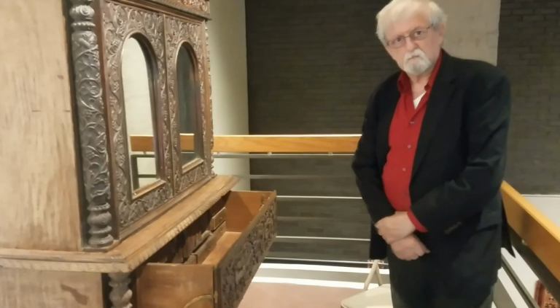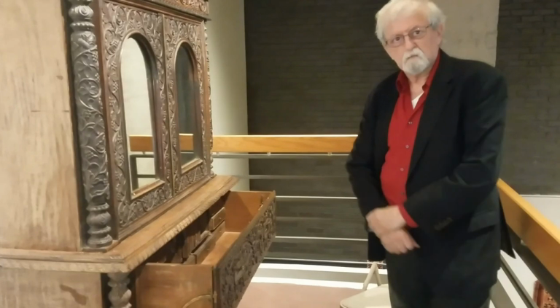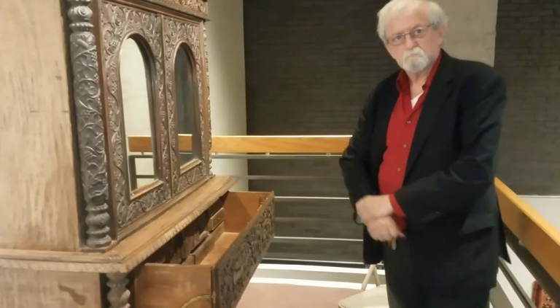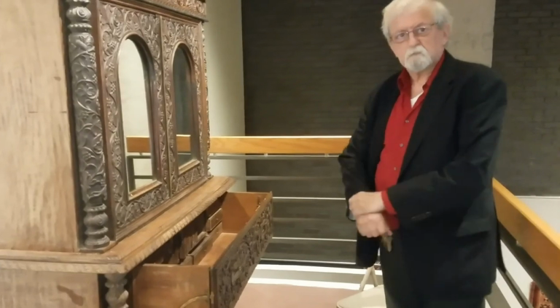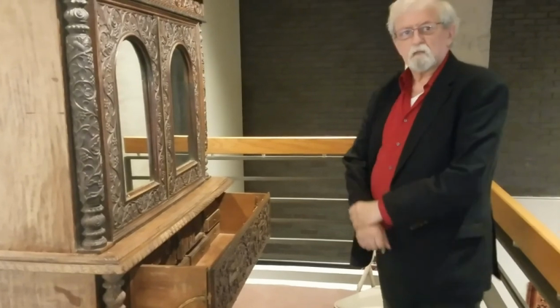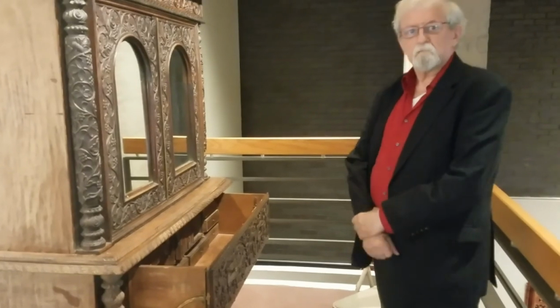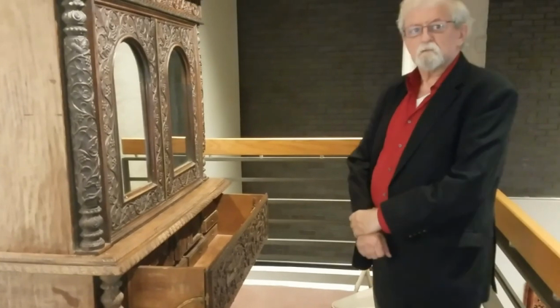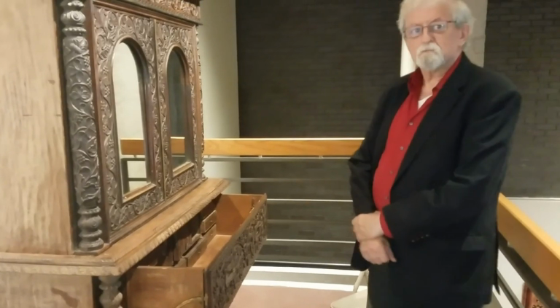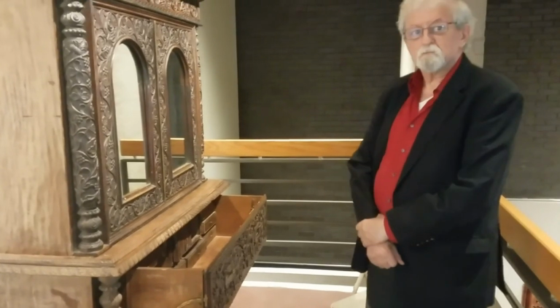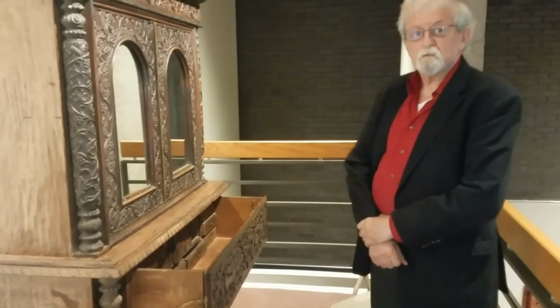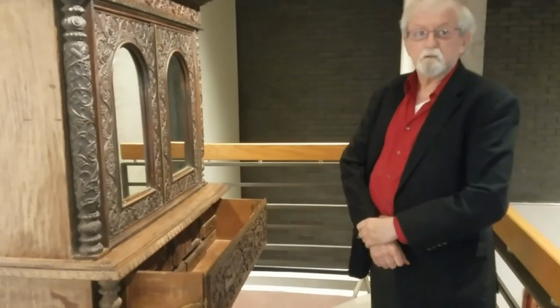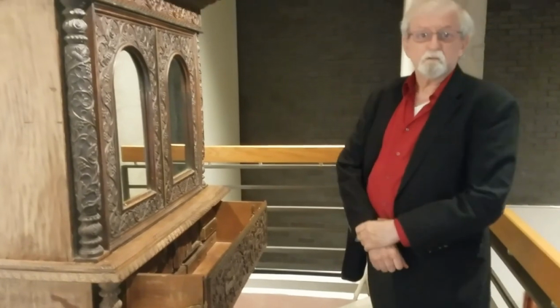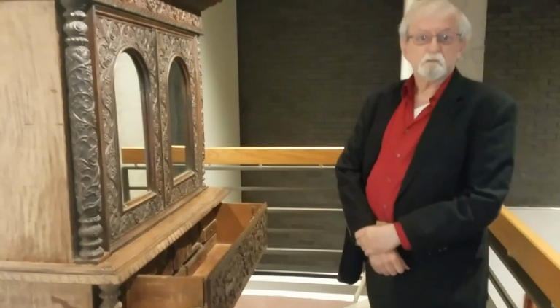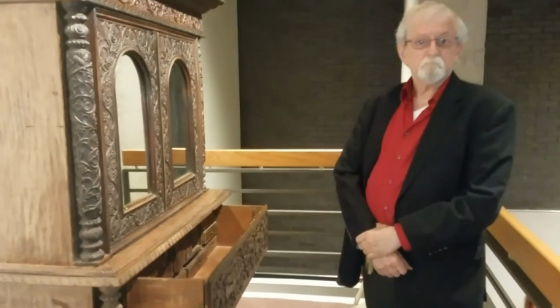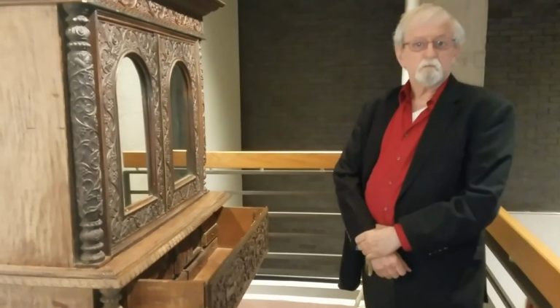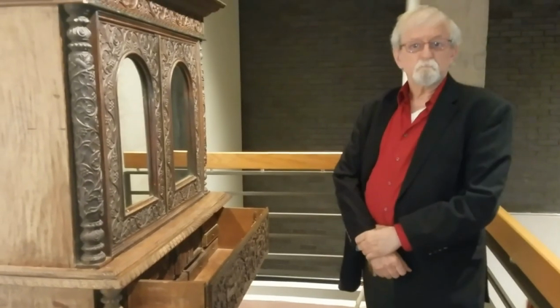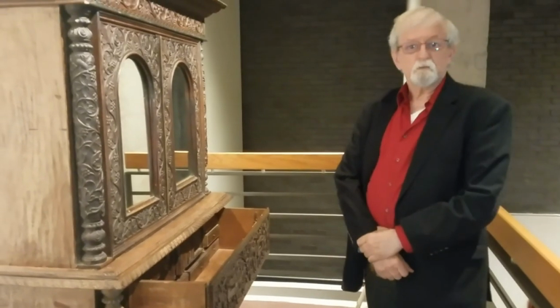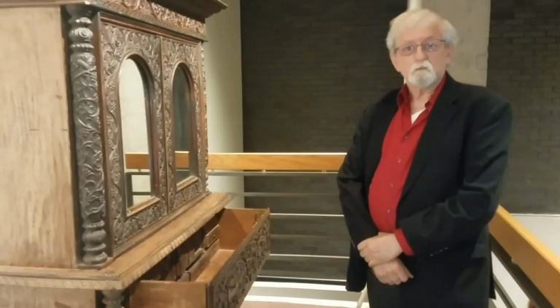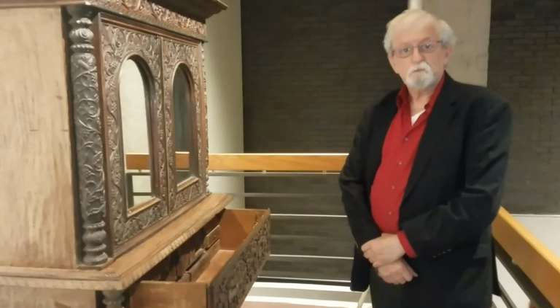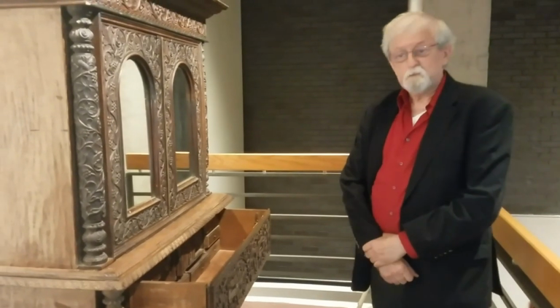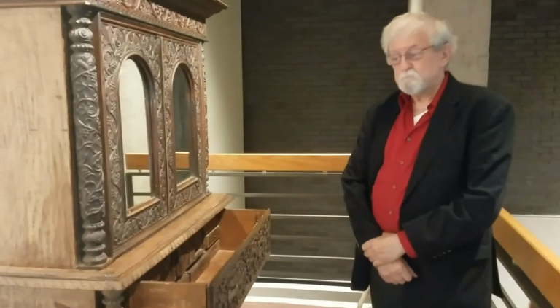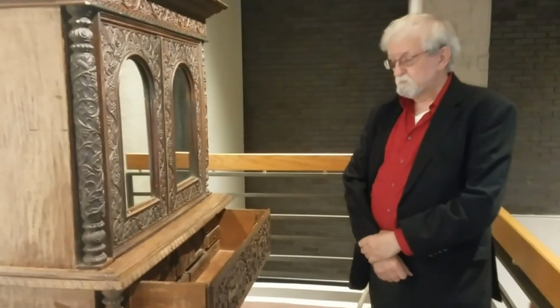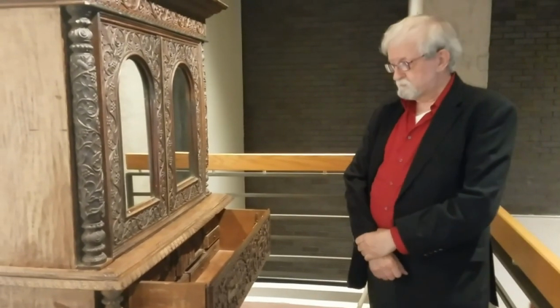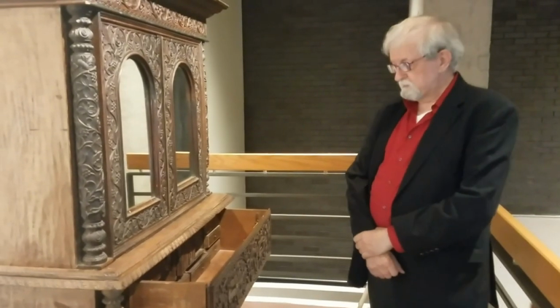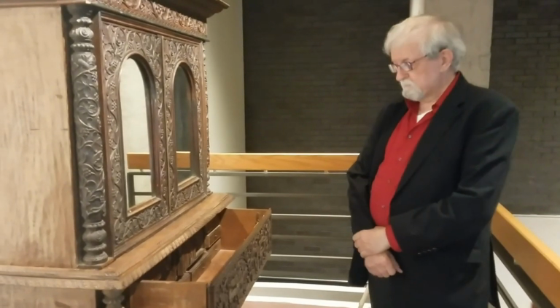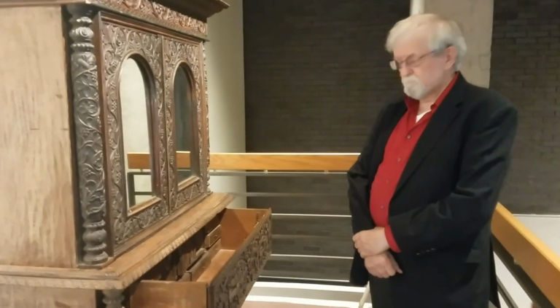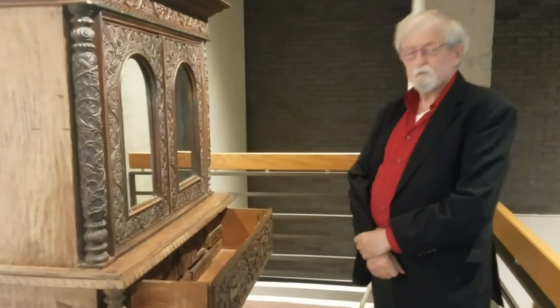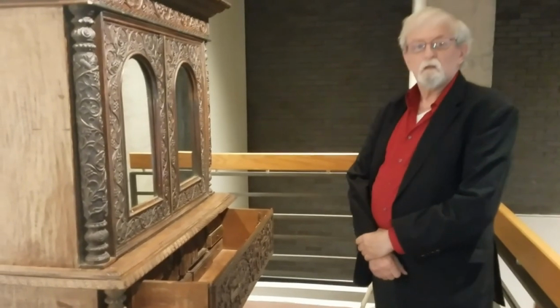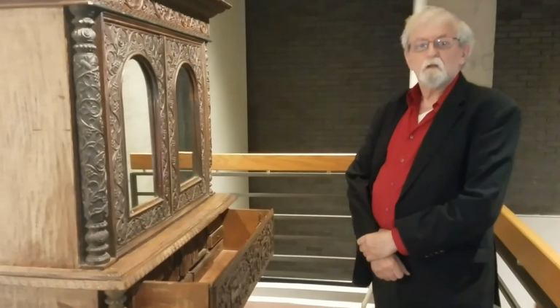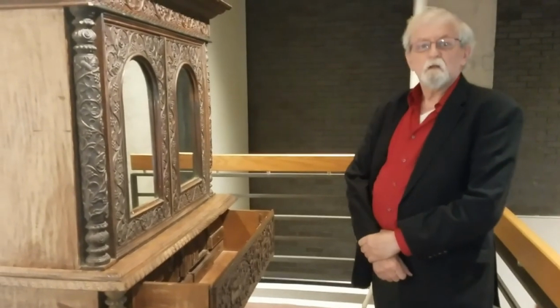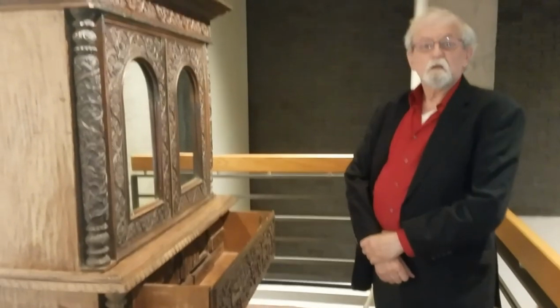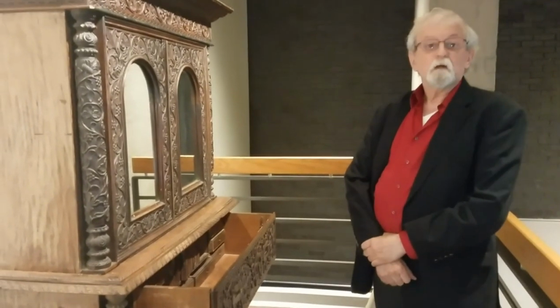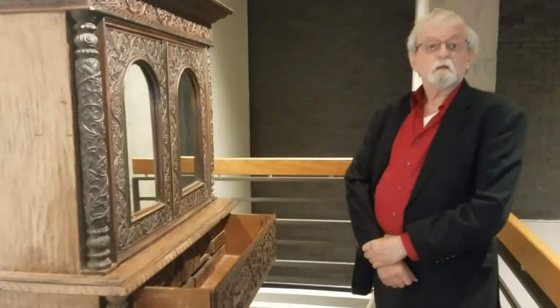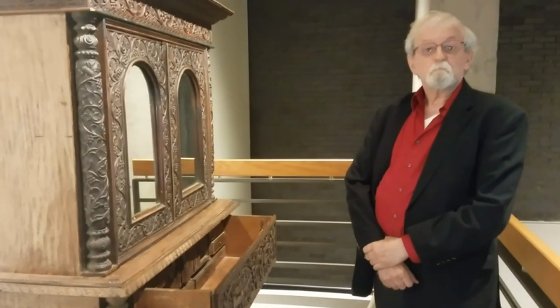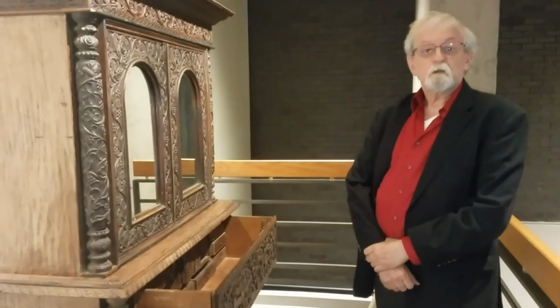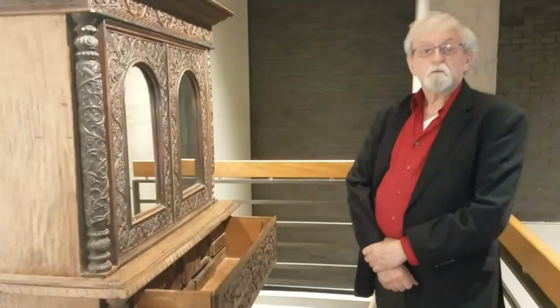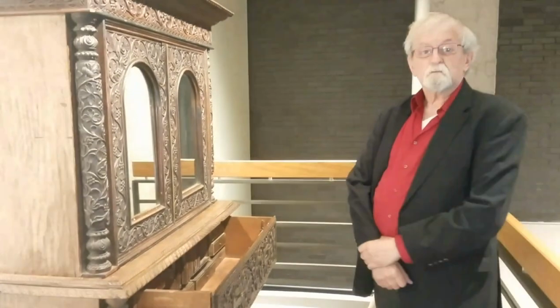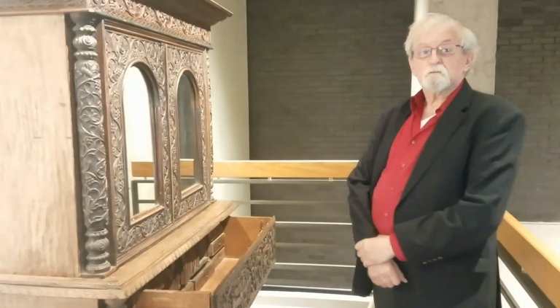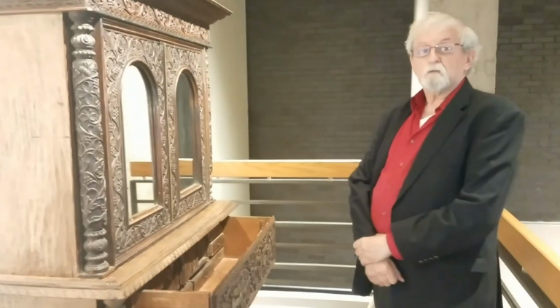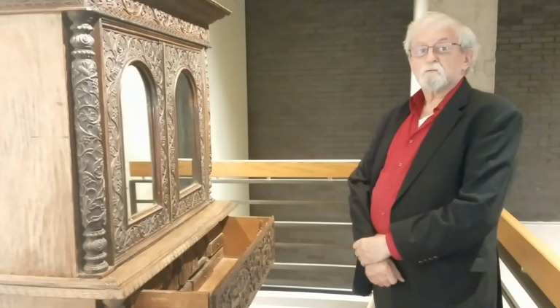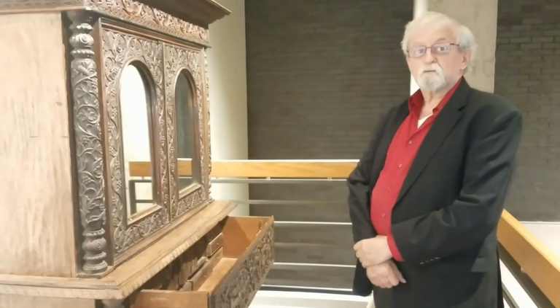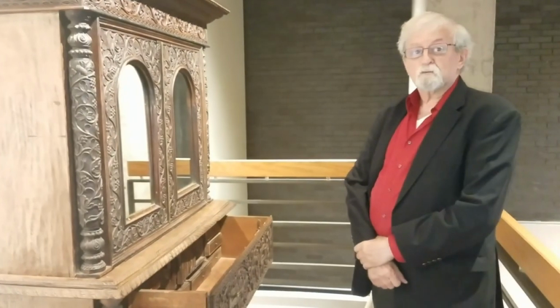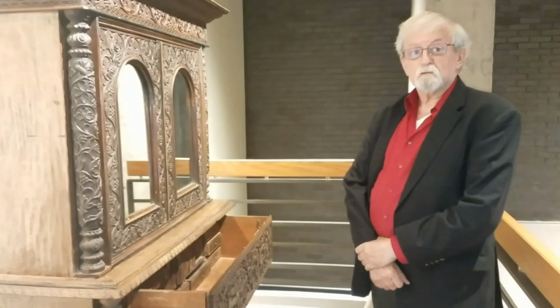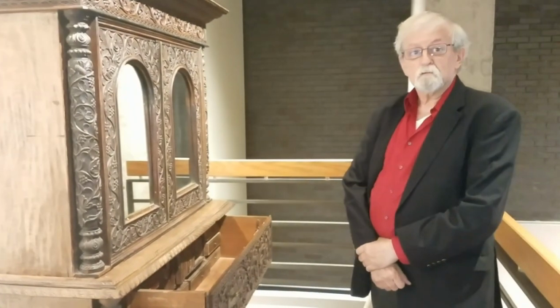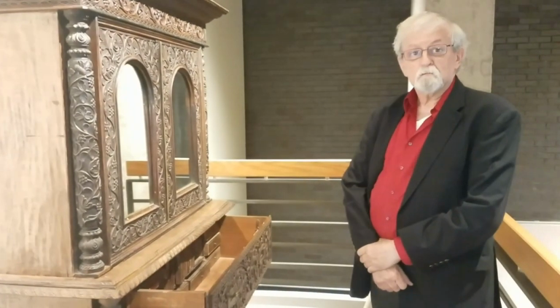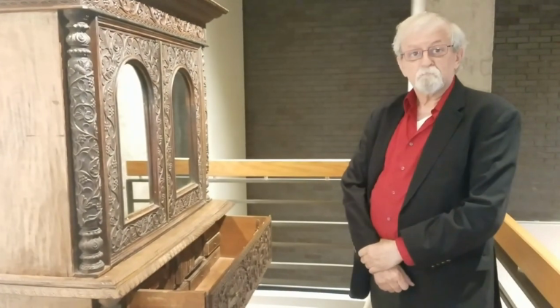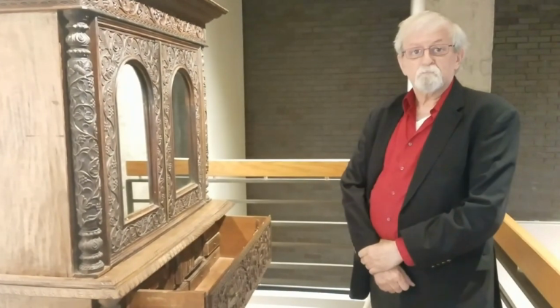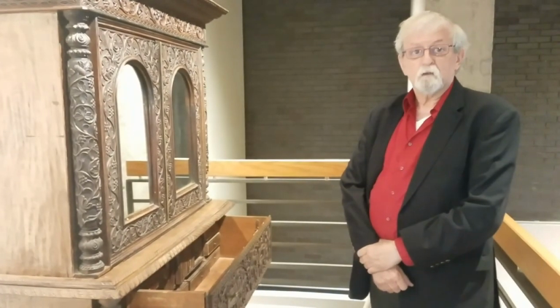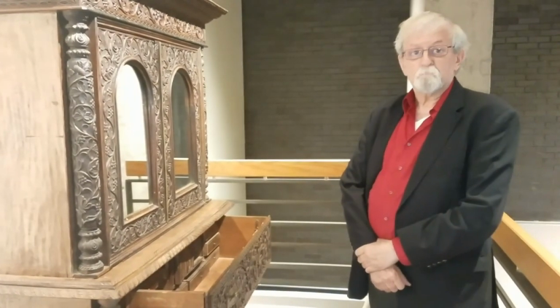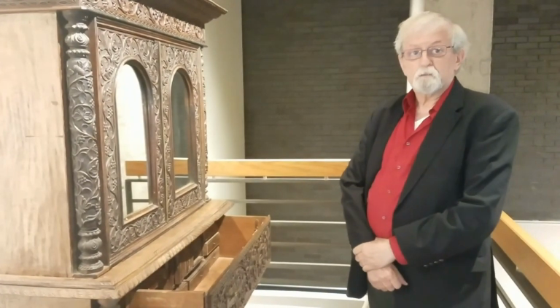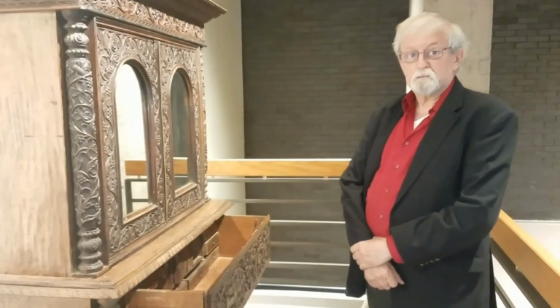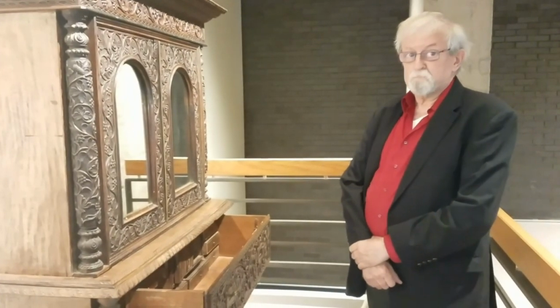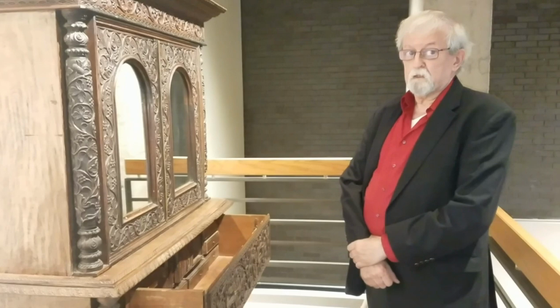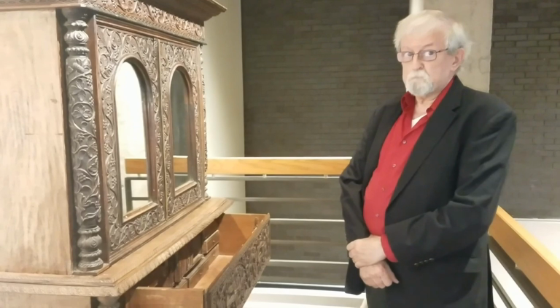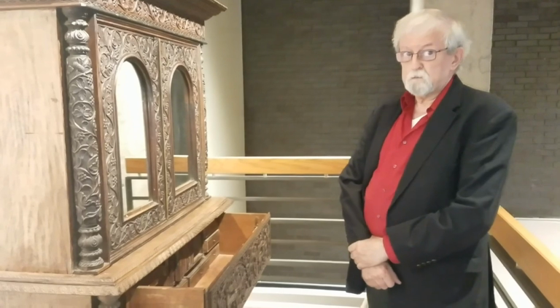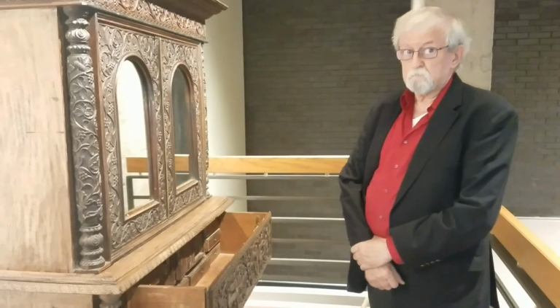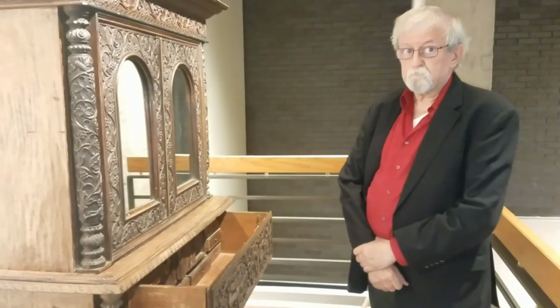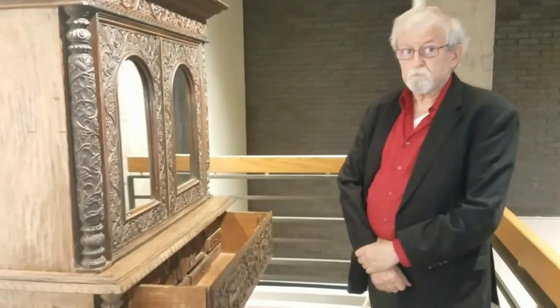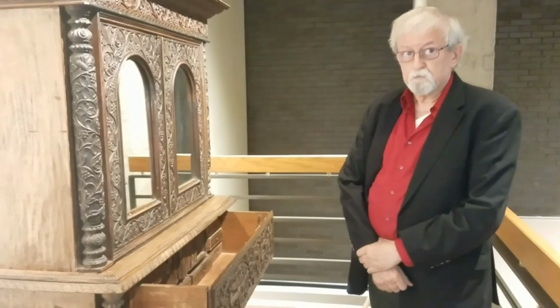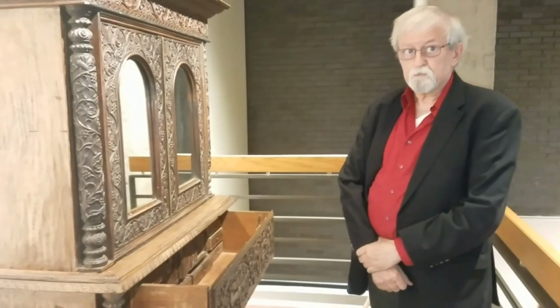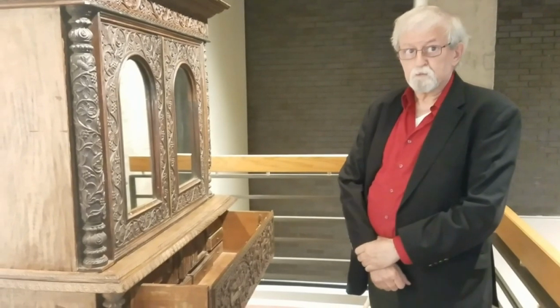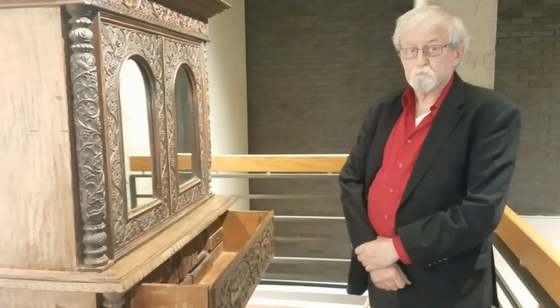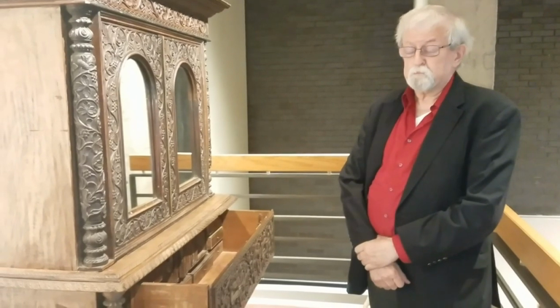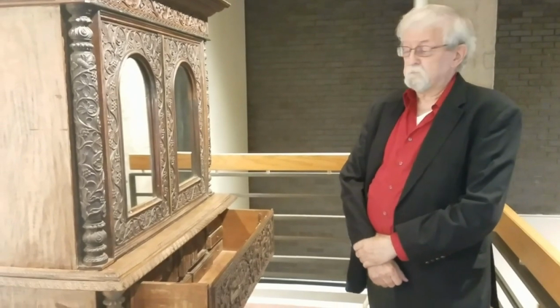I'm Gary Linsanian from the Armenian Museum, and I'm here today to share a piece of Armenian furniture with you.